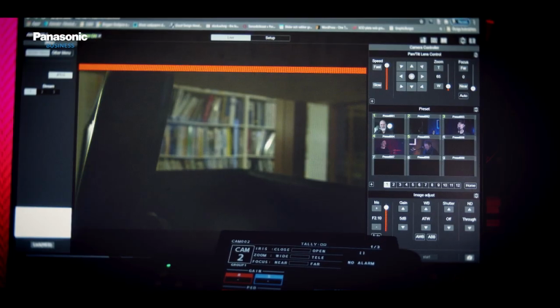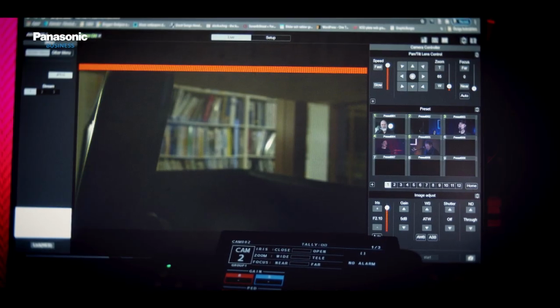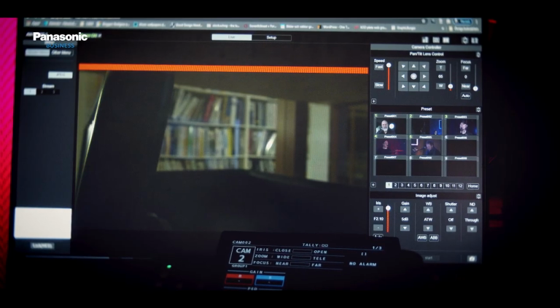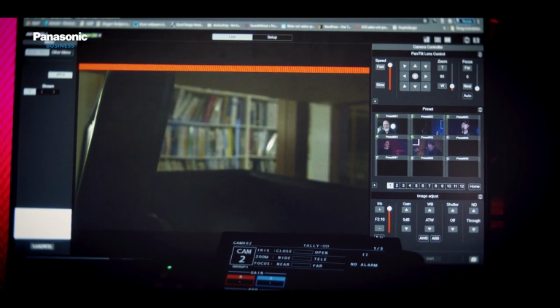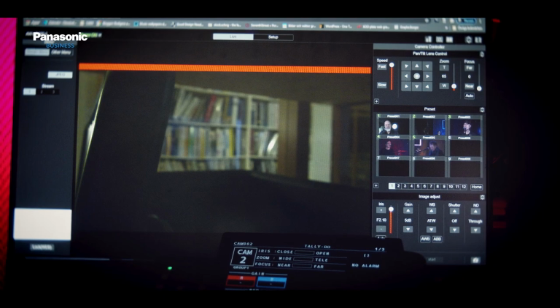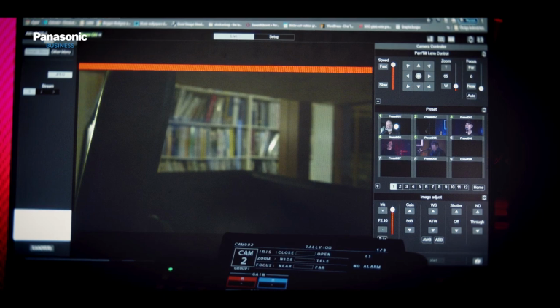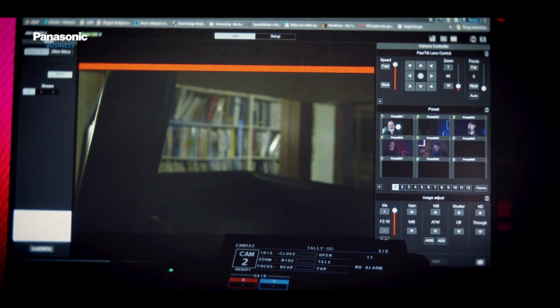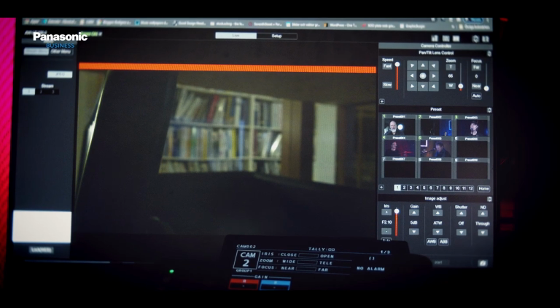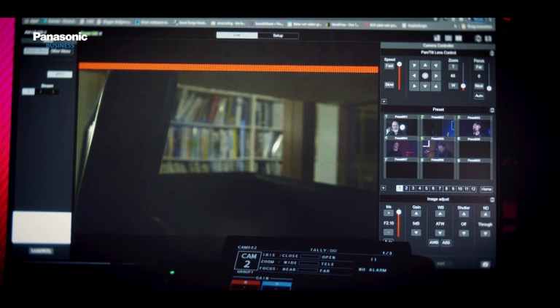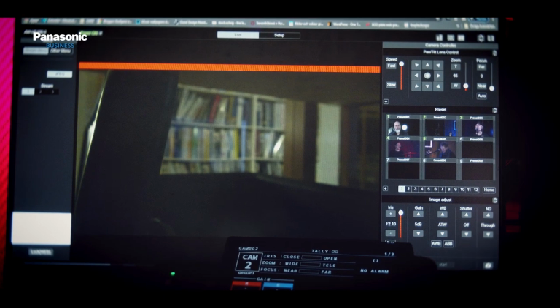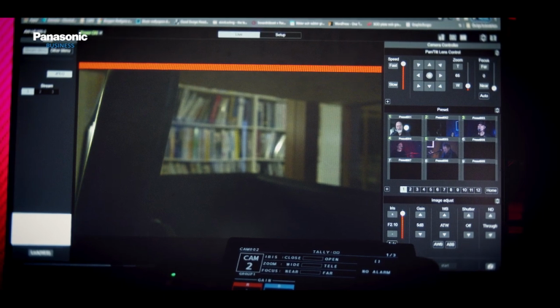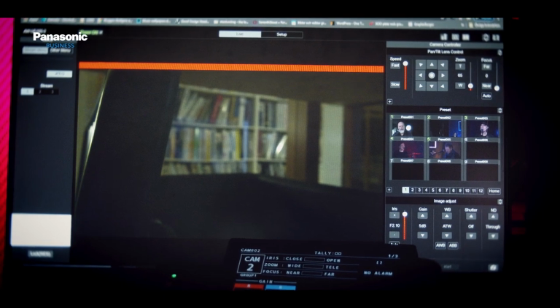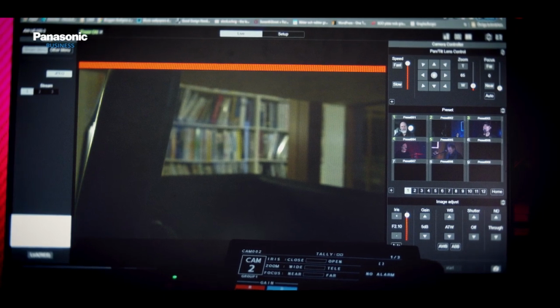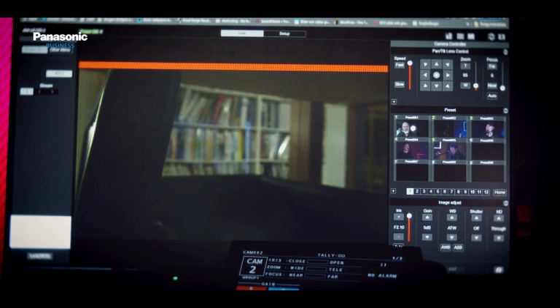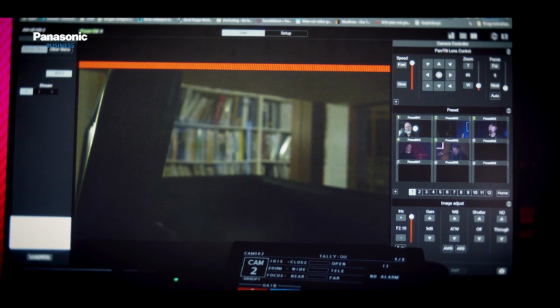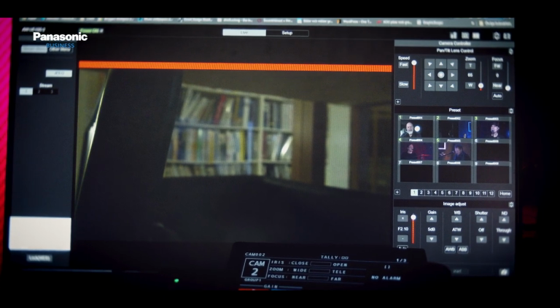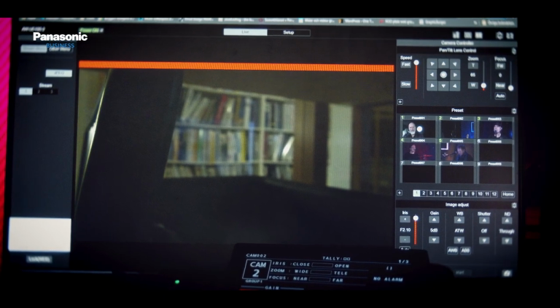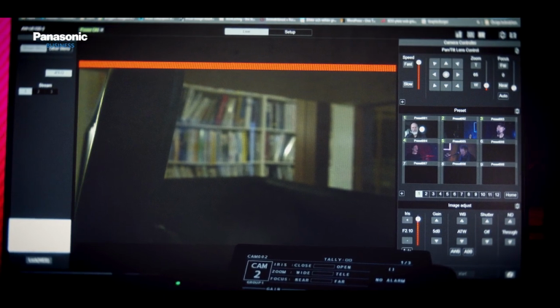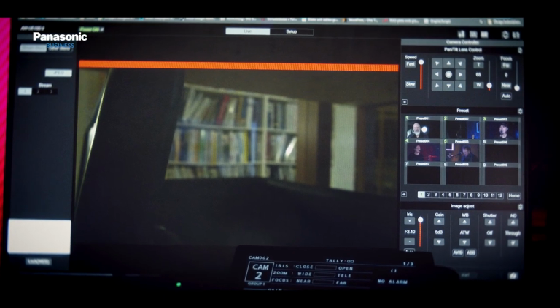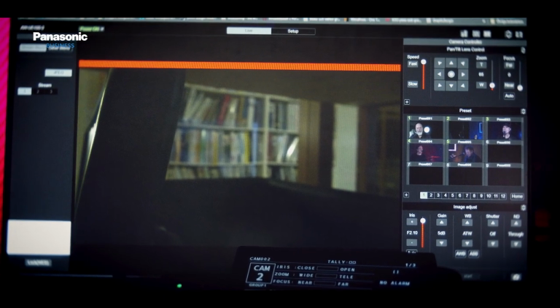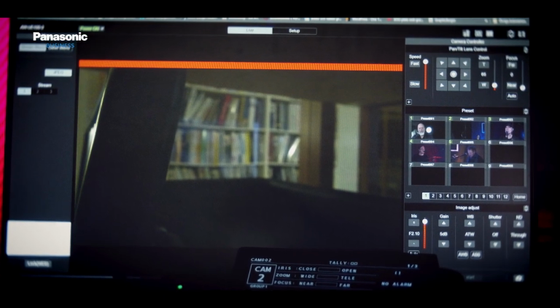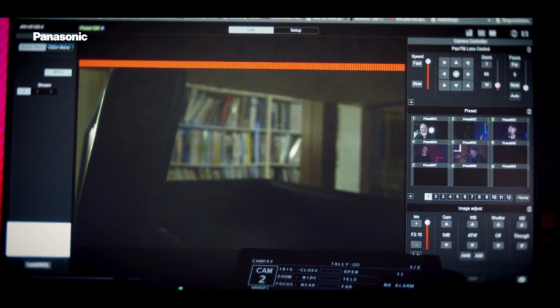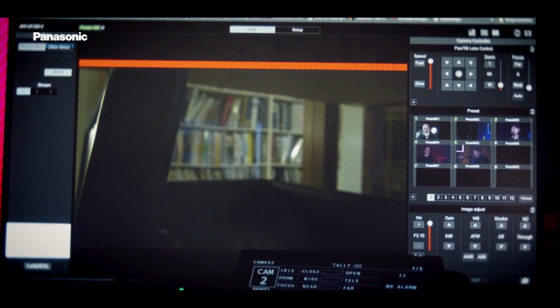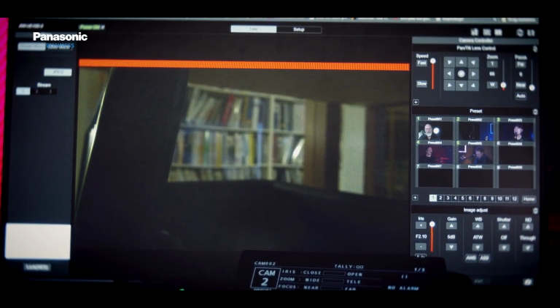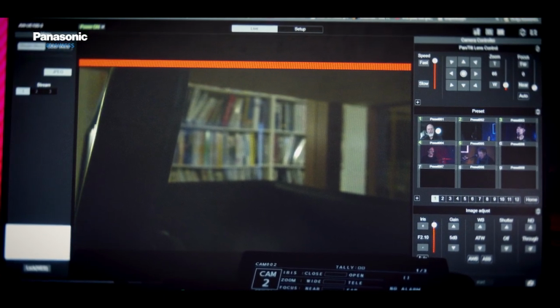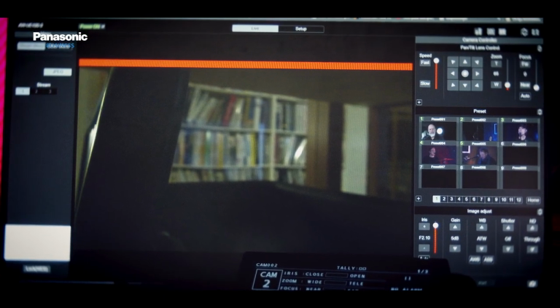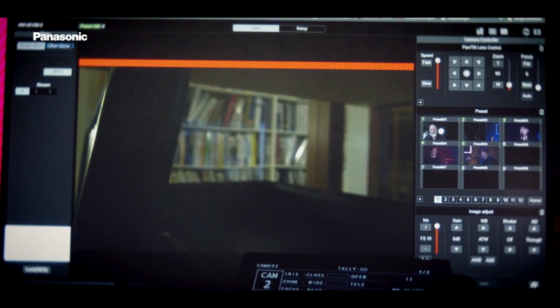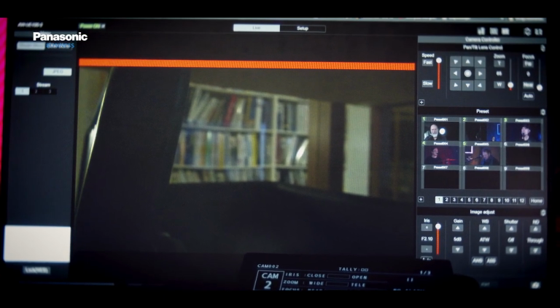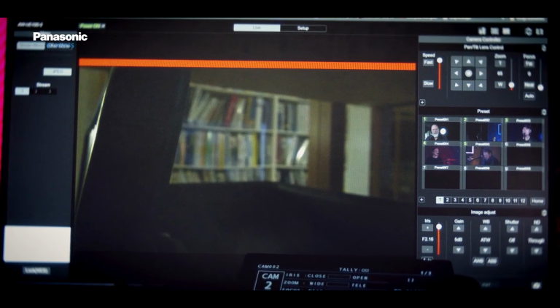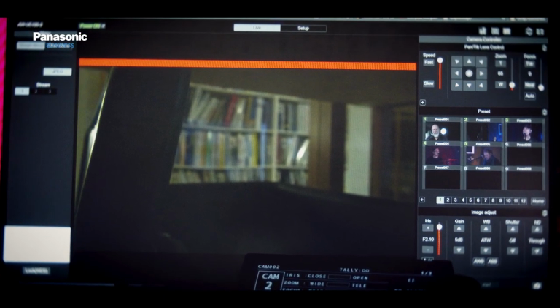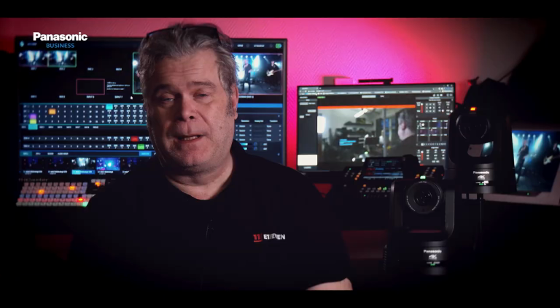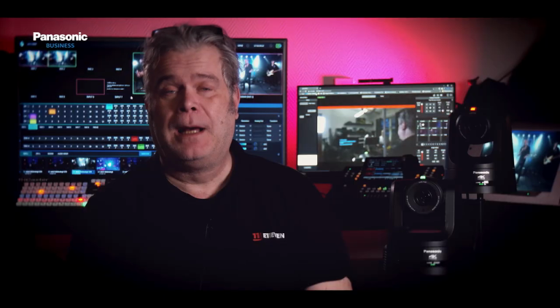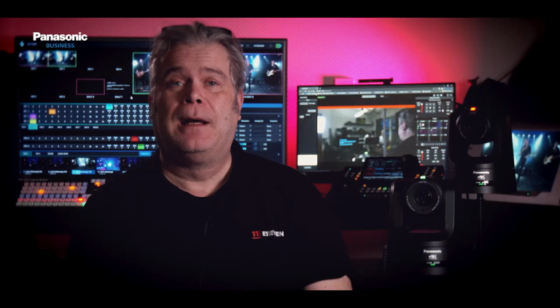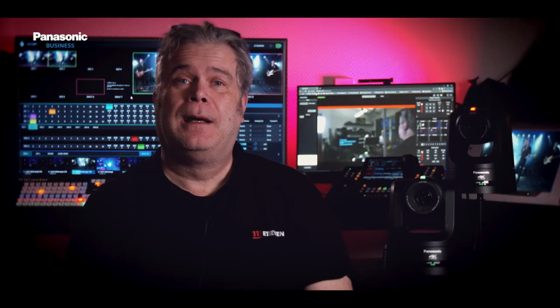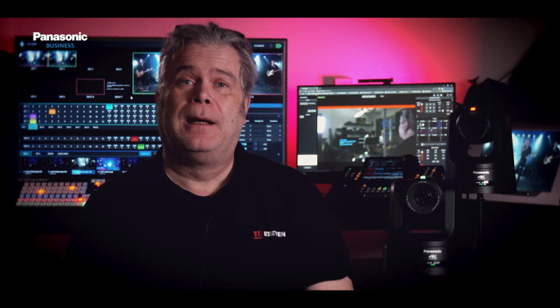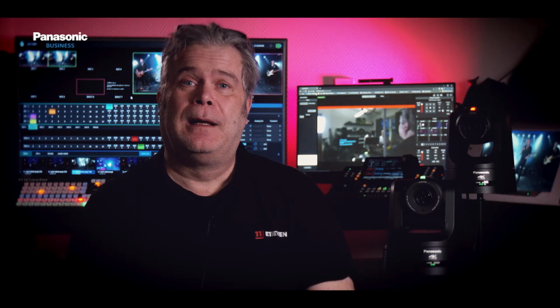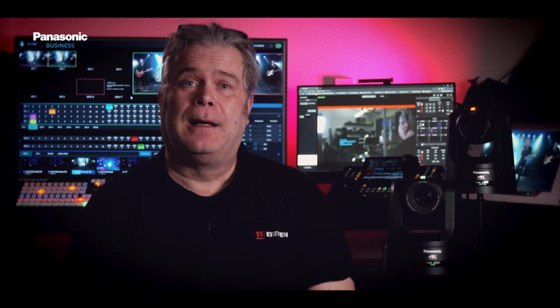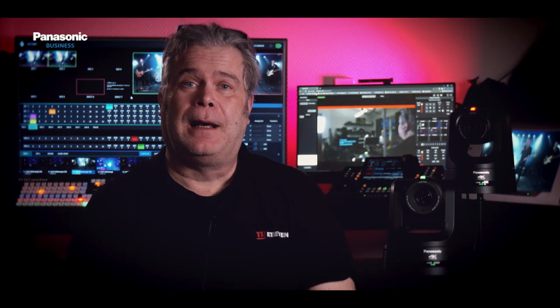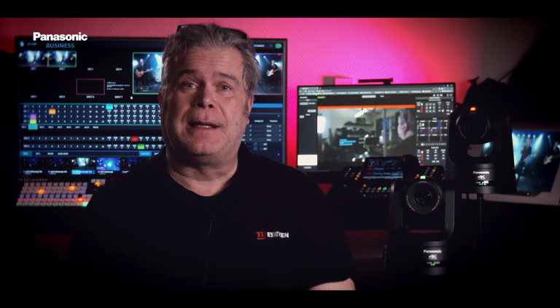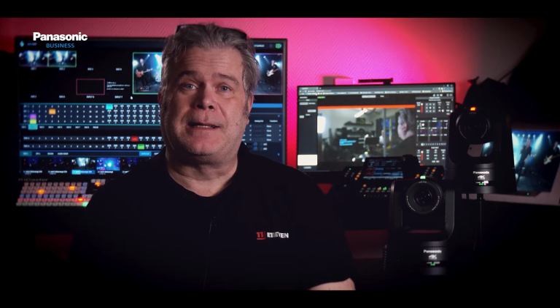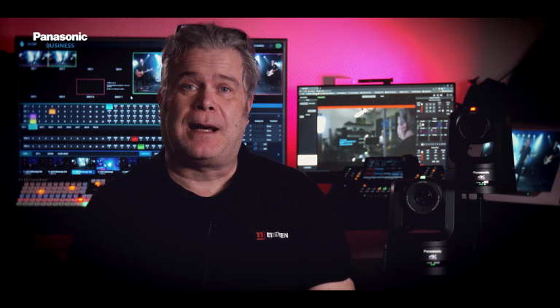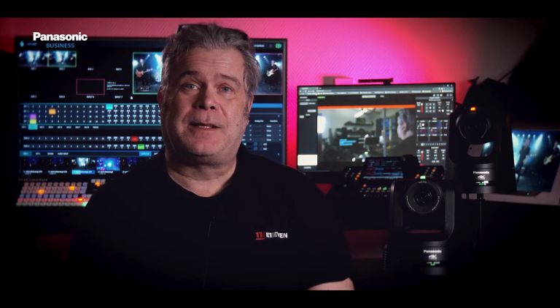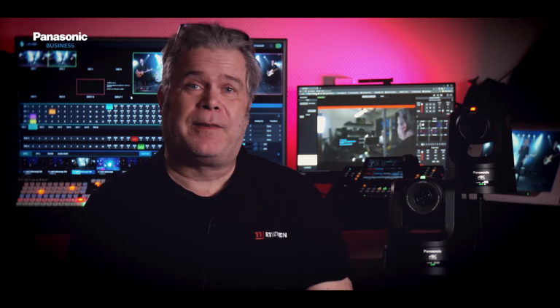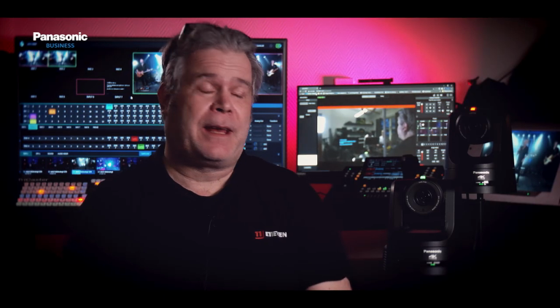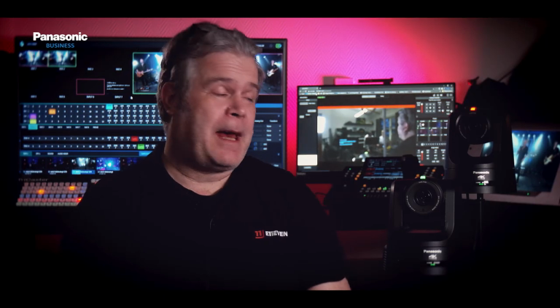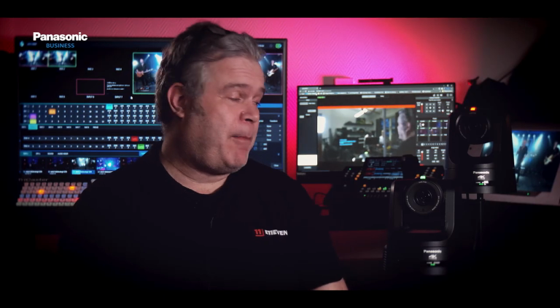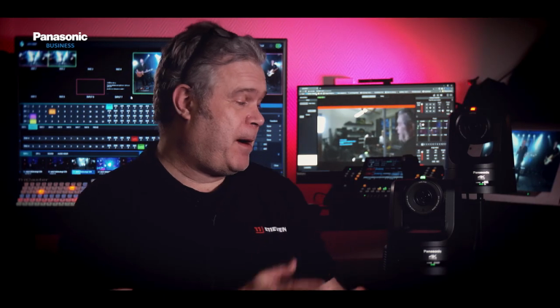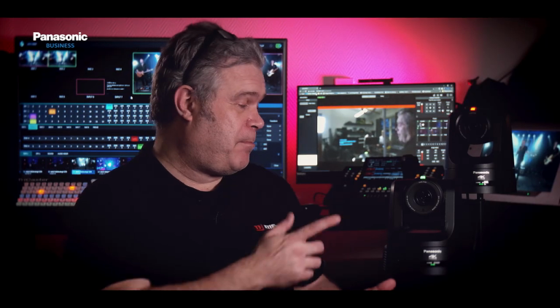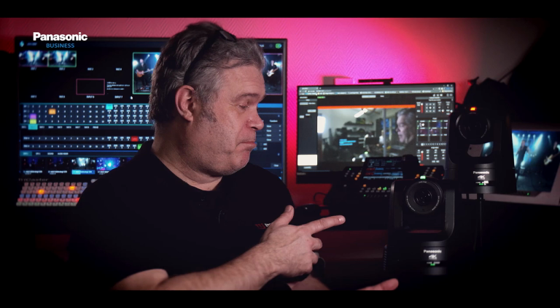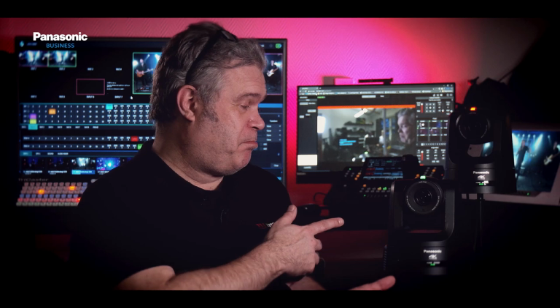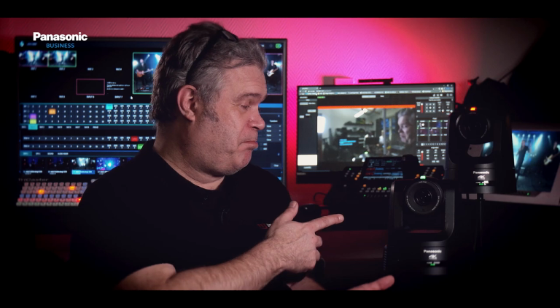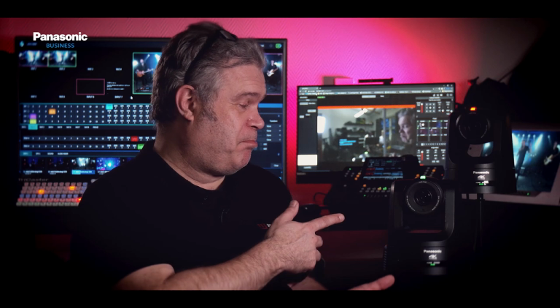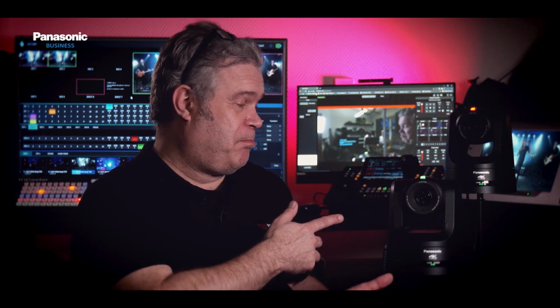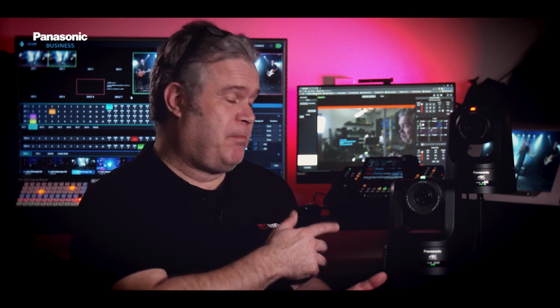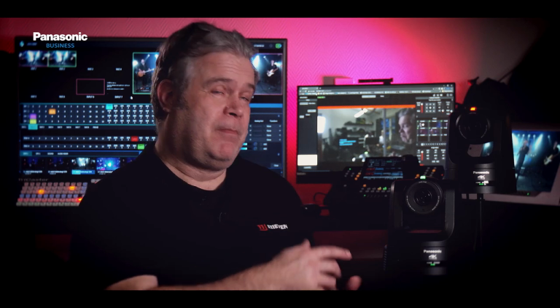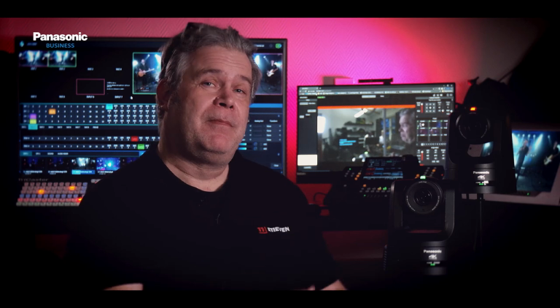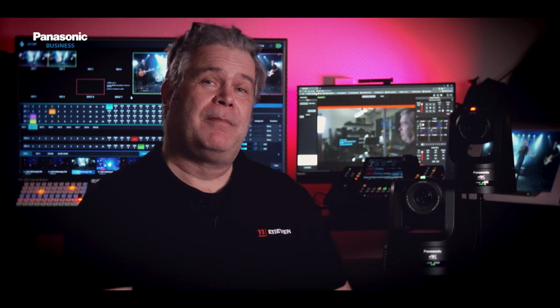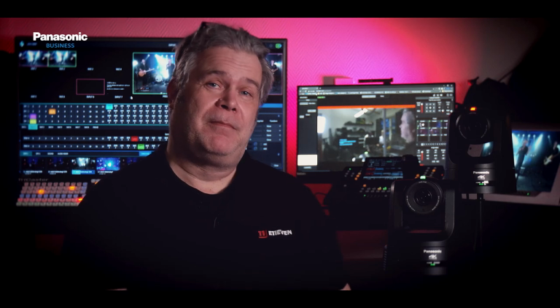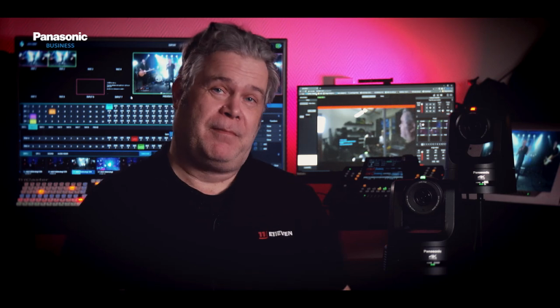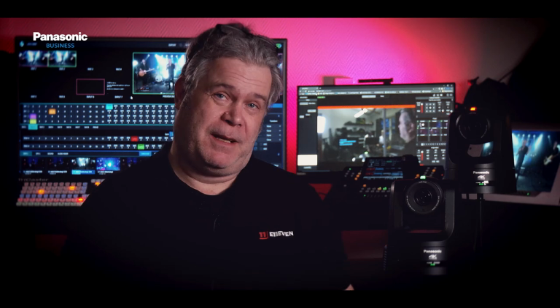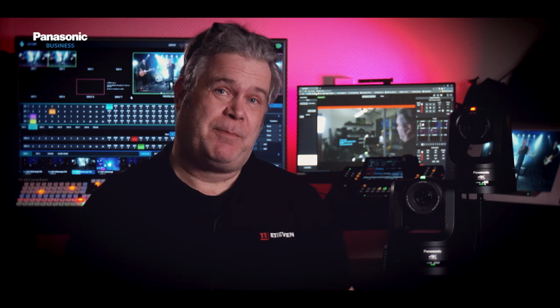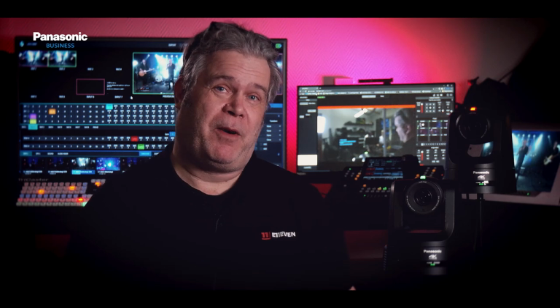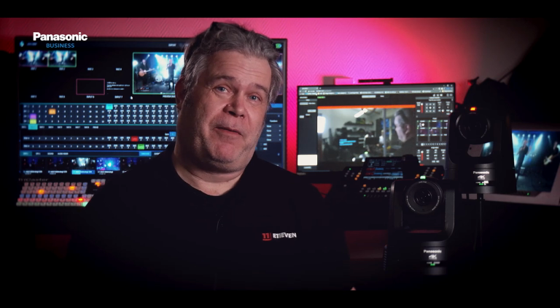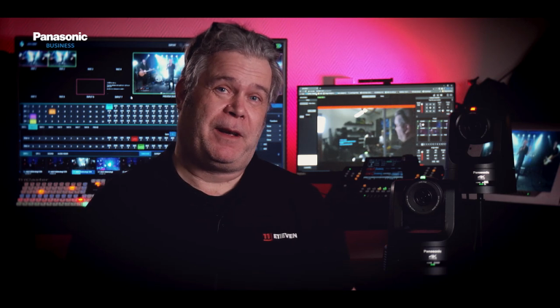The web interface is very good, clear and fast to work with. And the size of the camera is perfect.